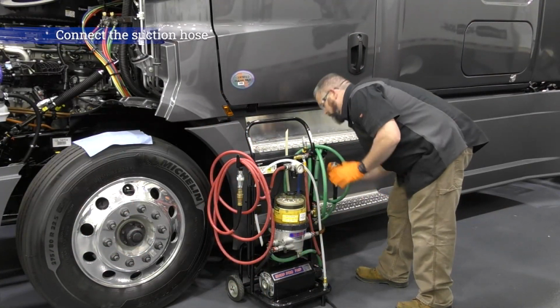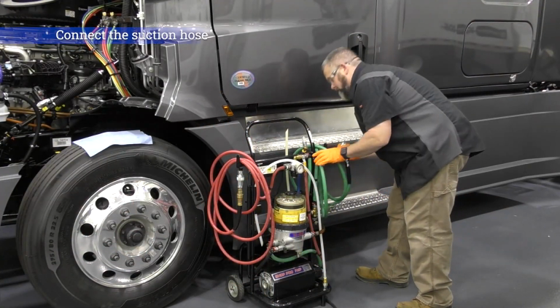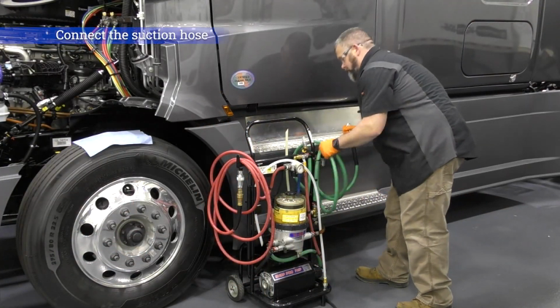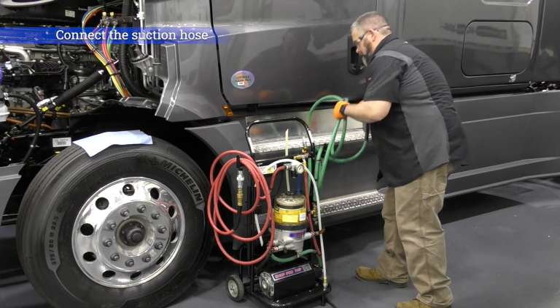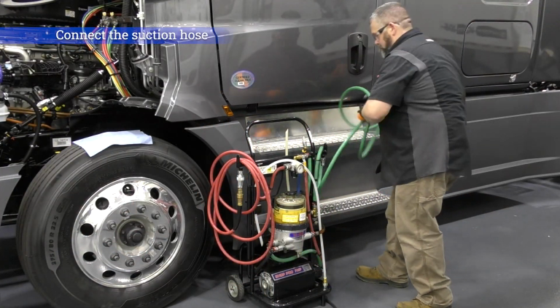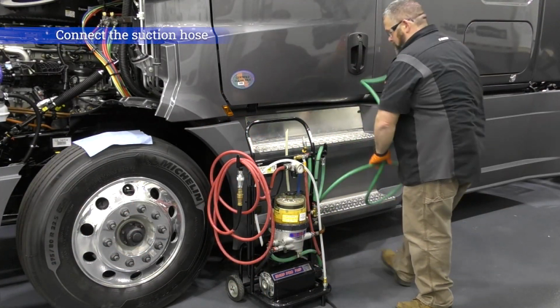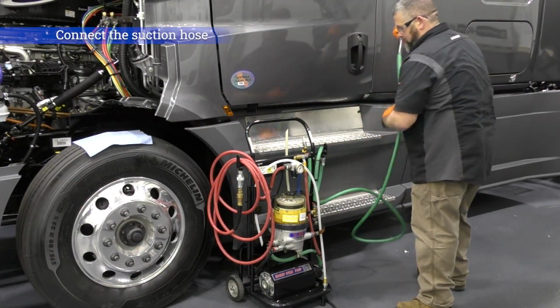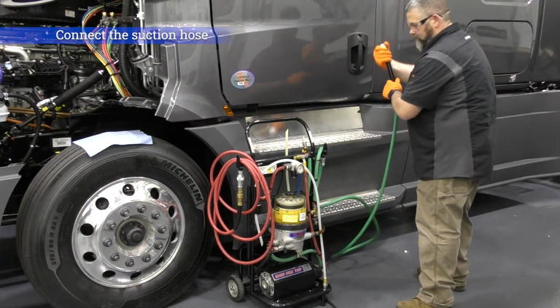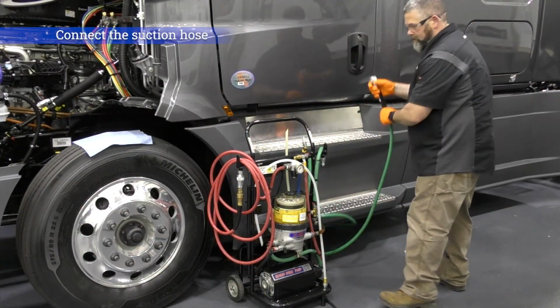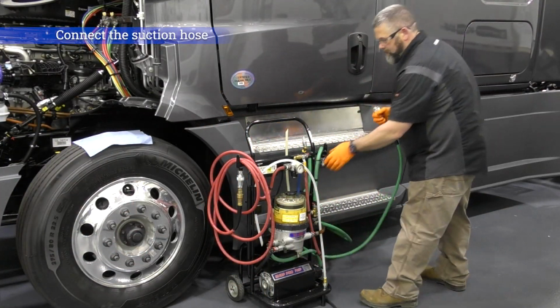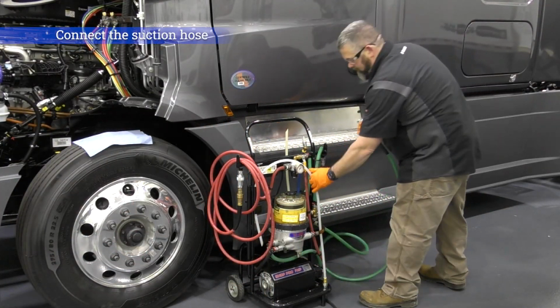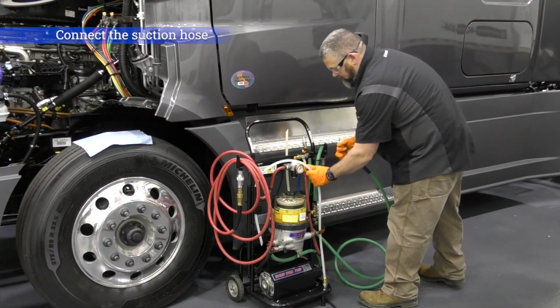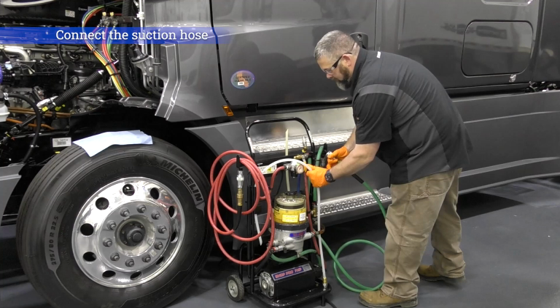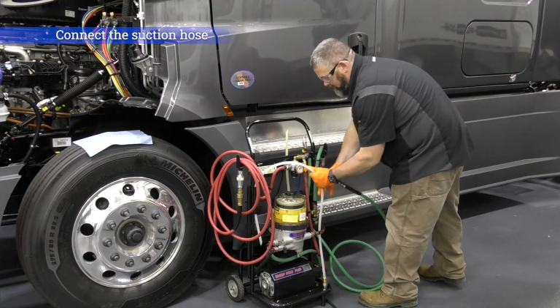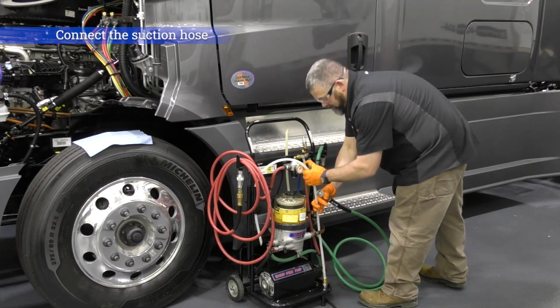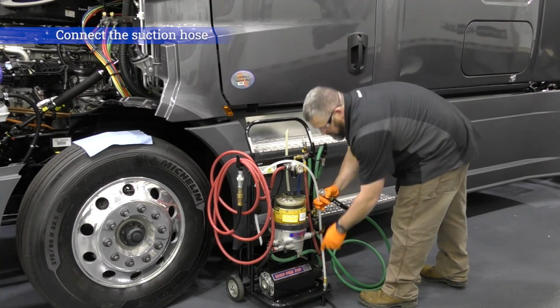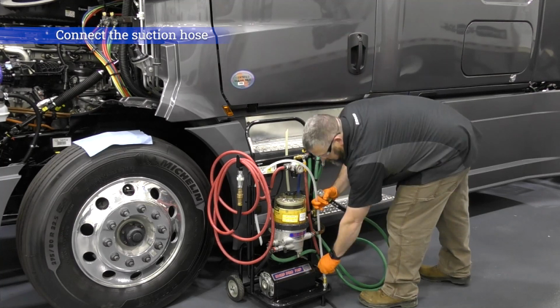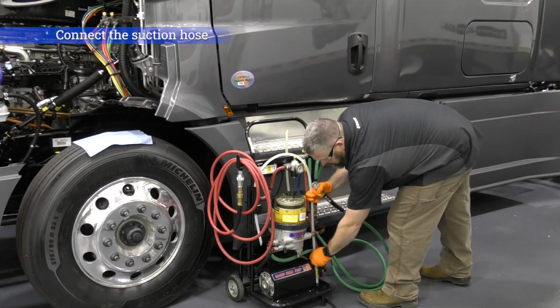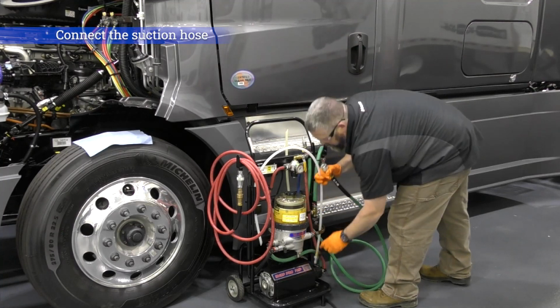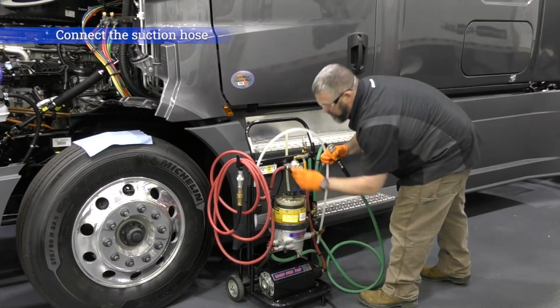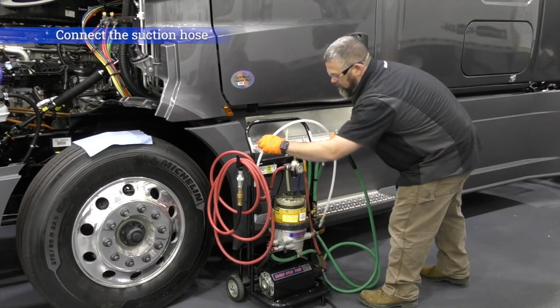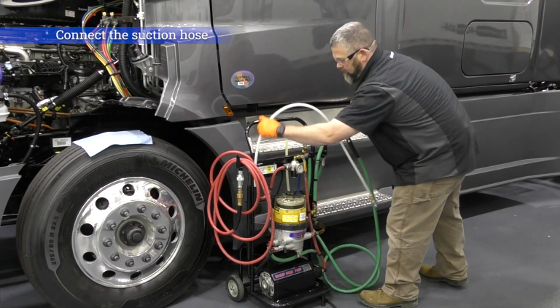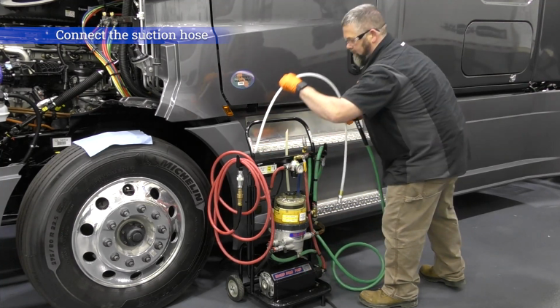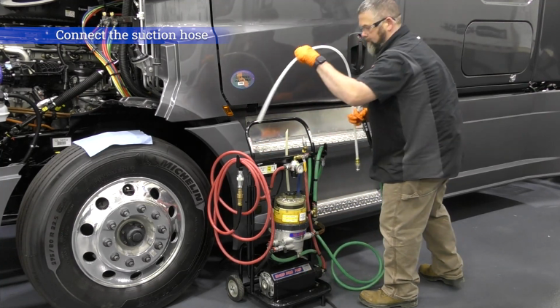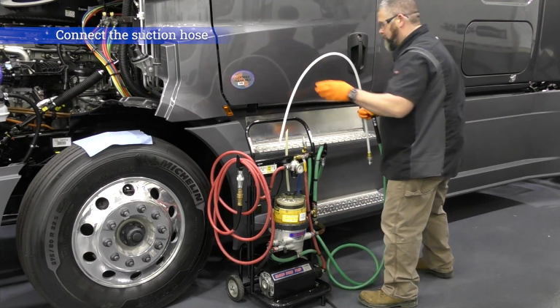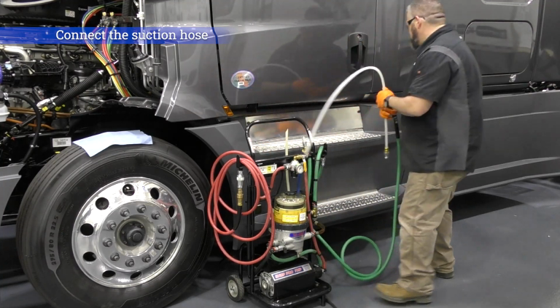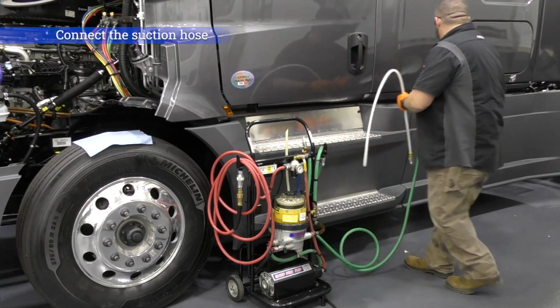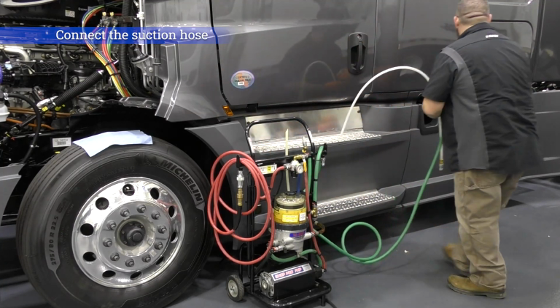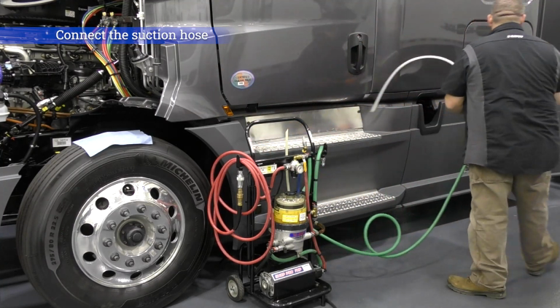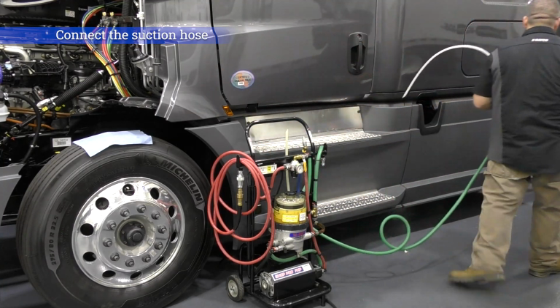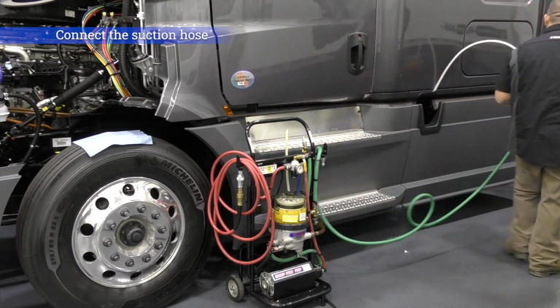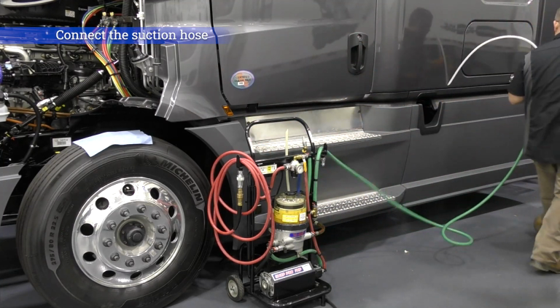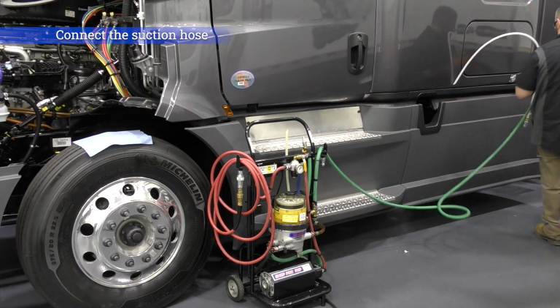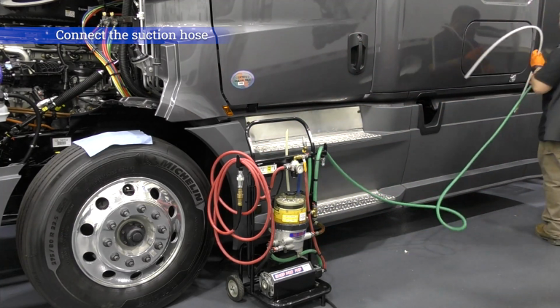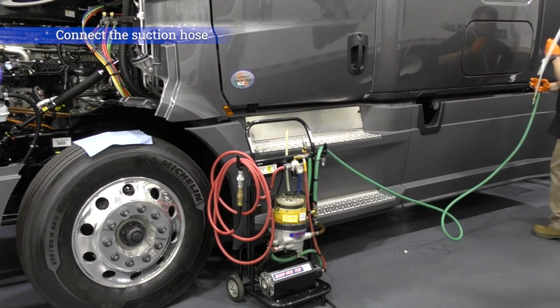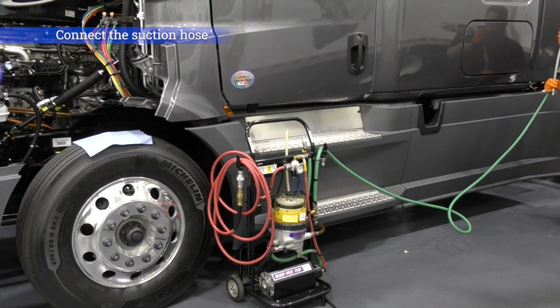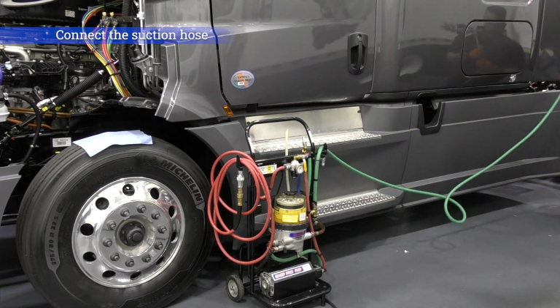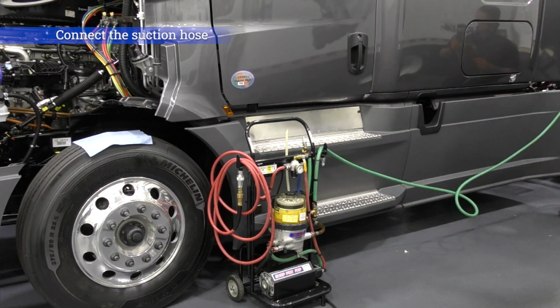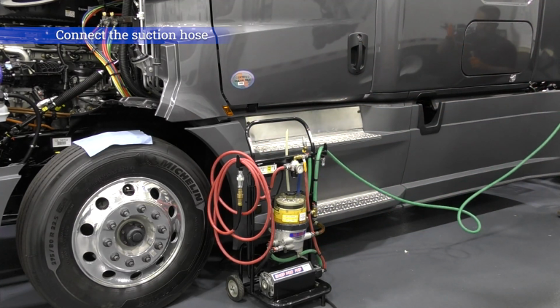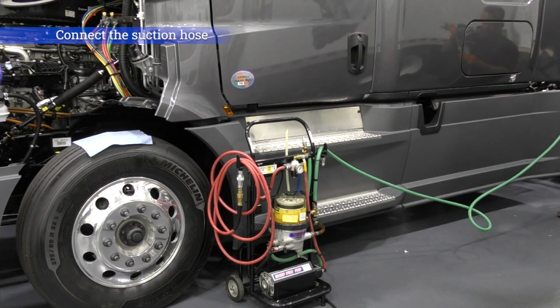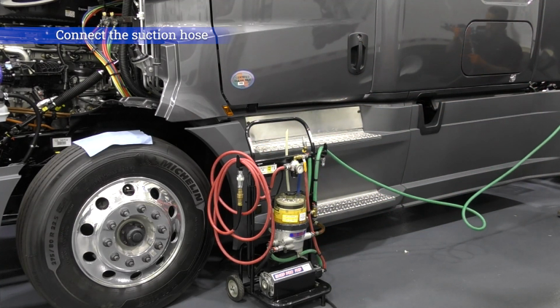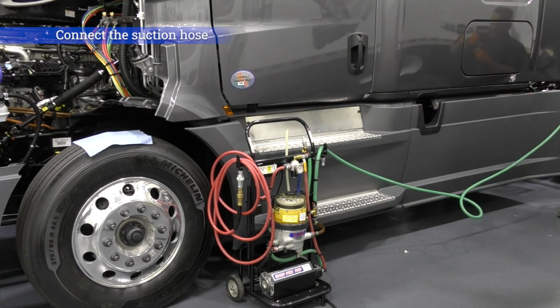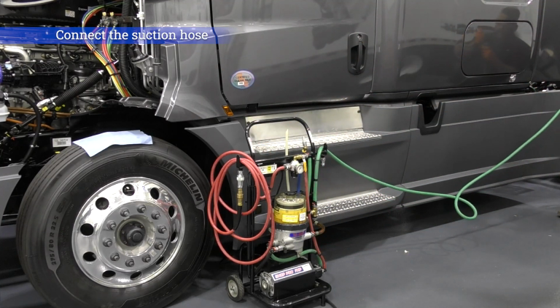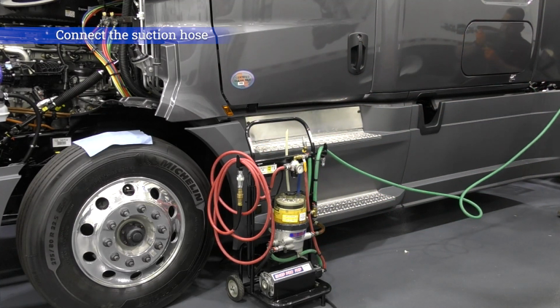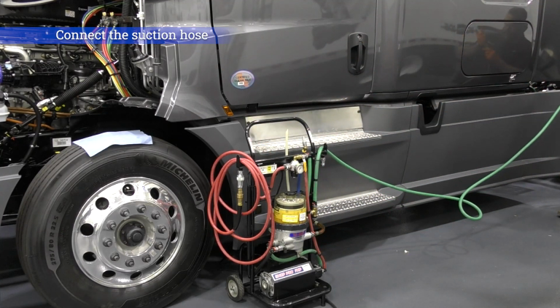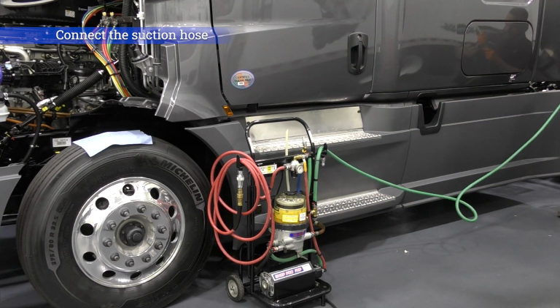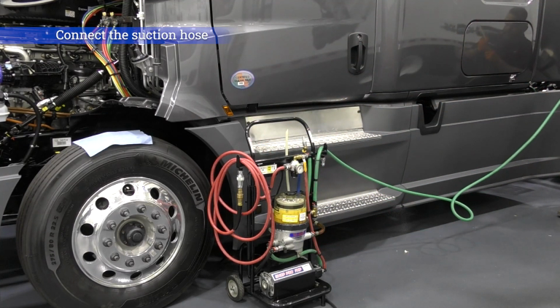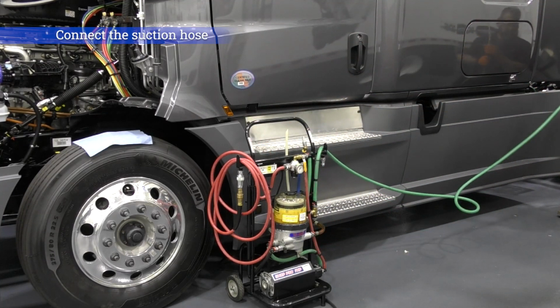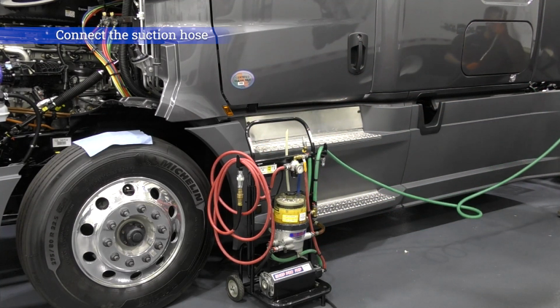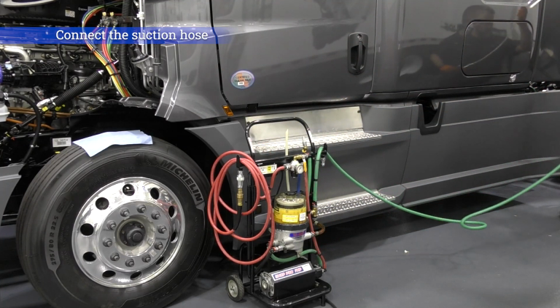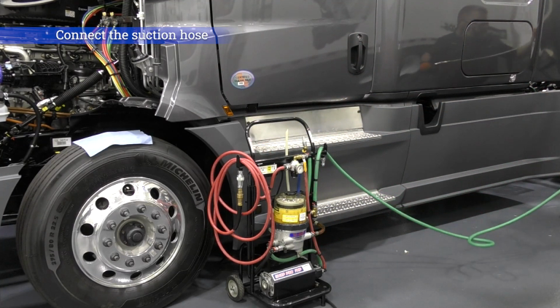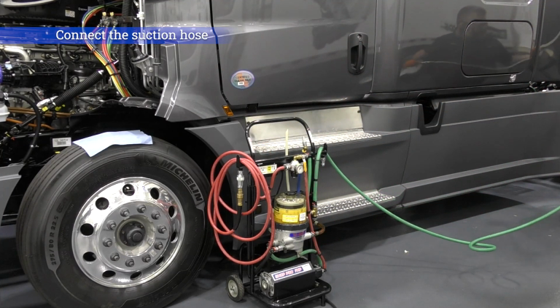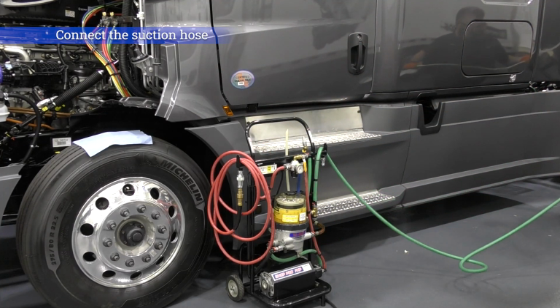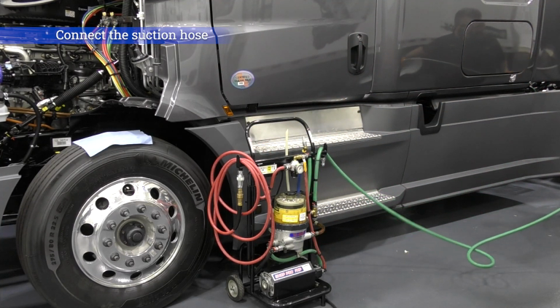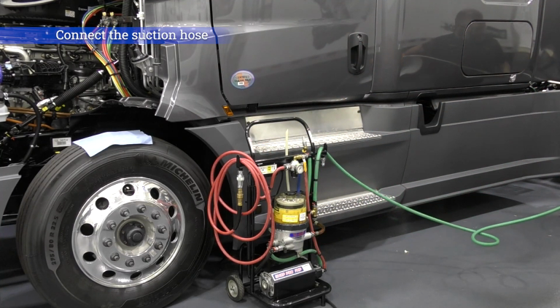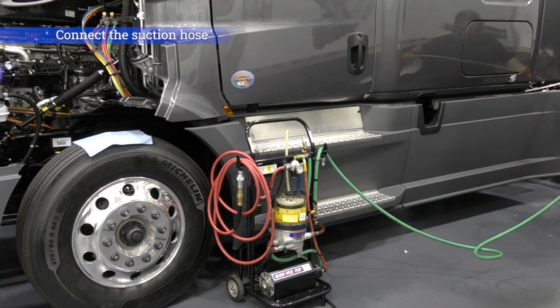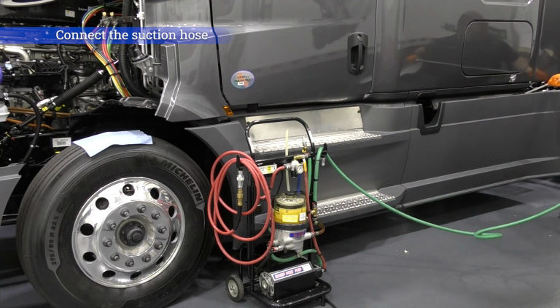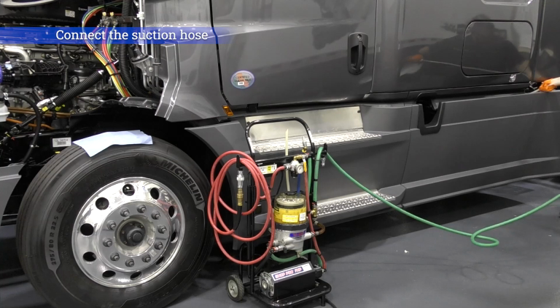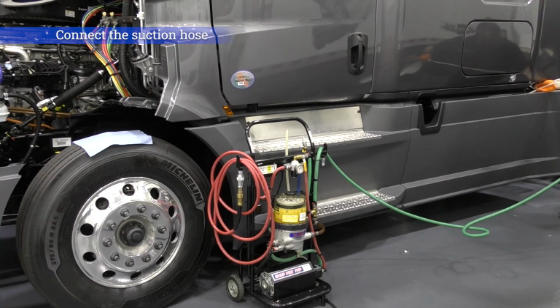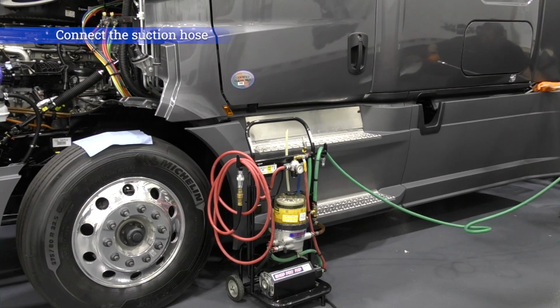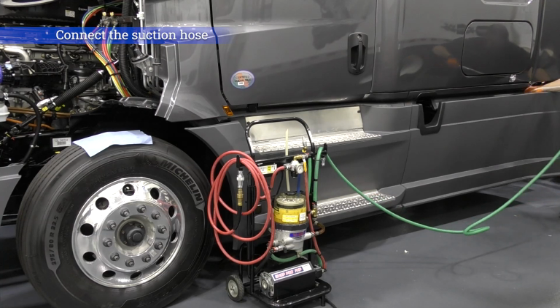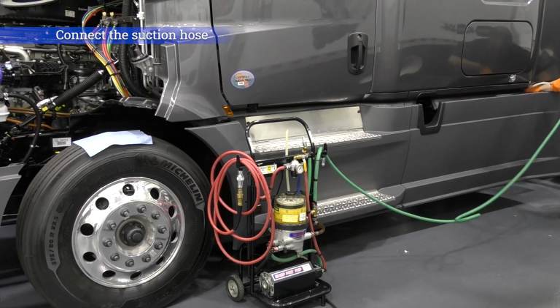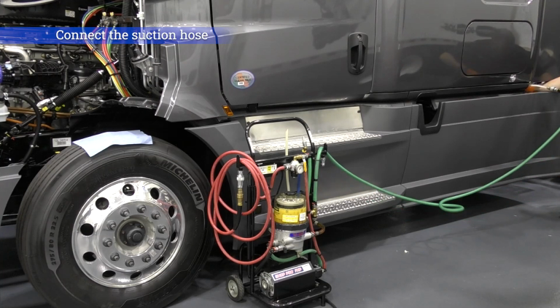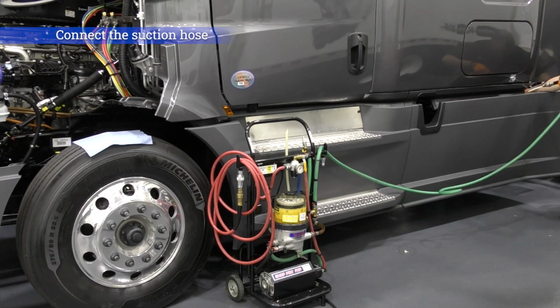Connect the green suction hose to the suction tube, which is designed to fit through anti-siphon devices, and insert it into the vehicle's fuel tank.